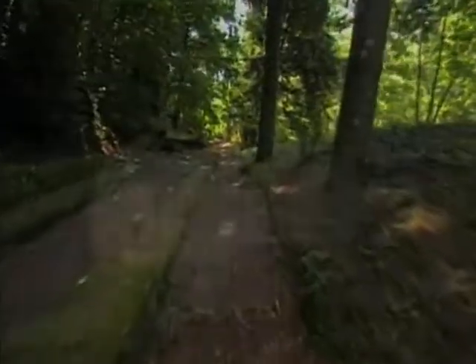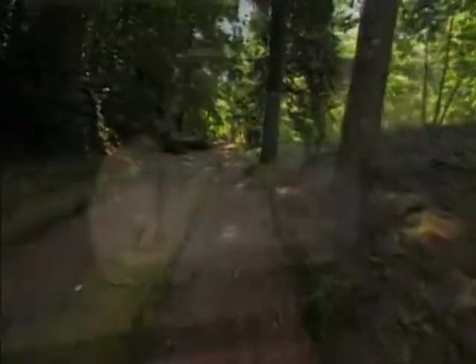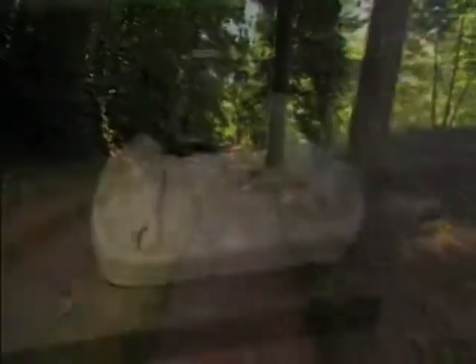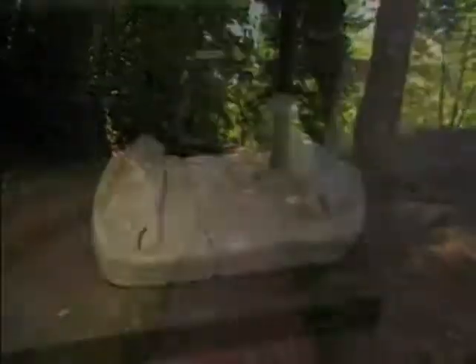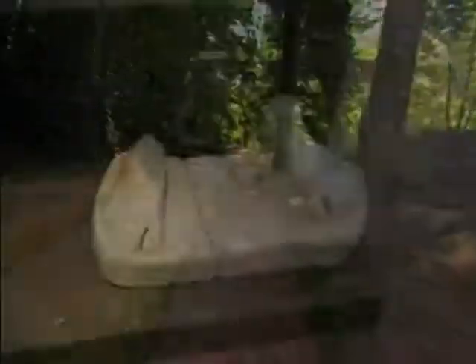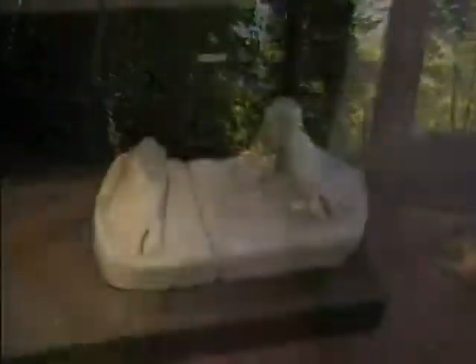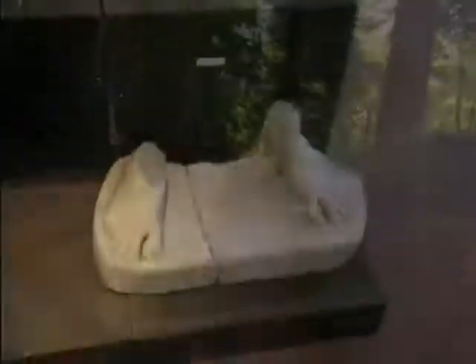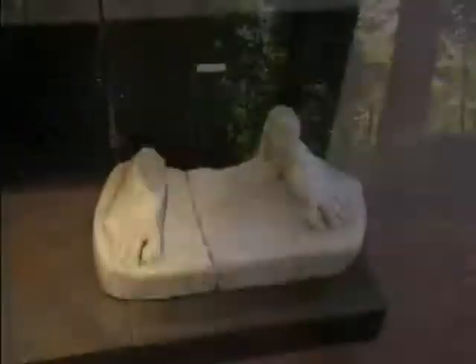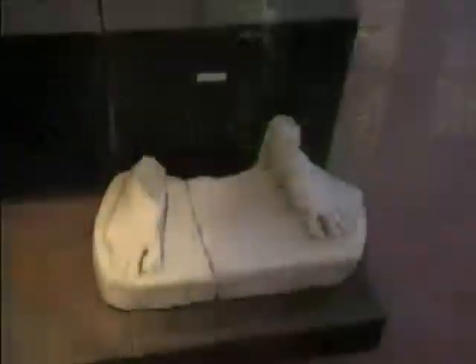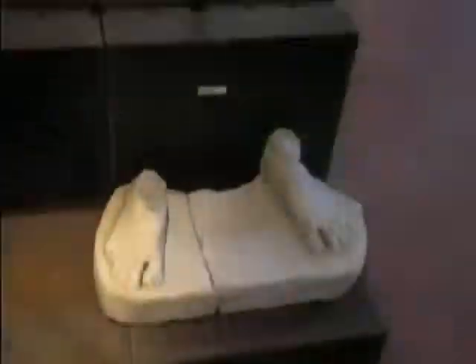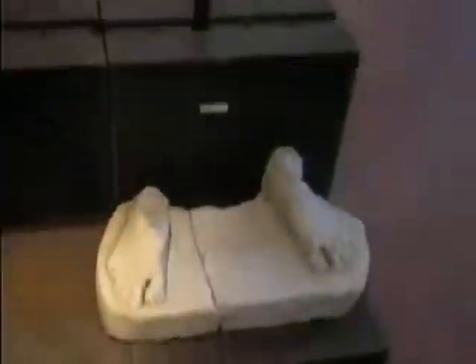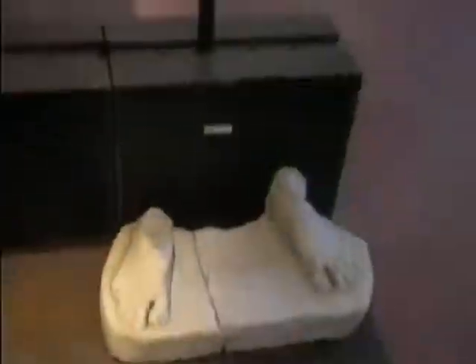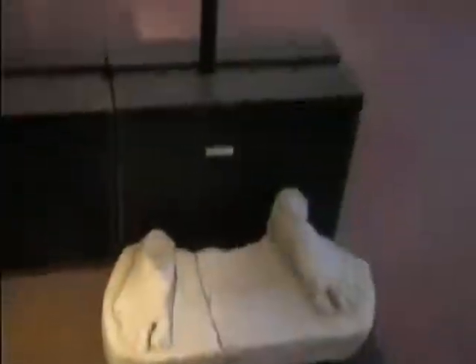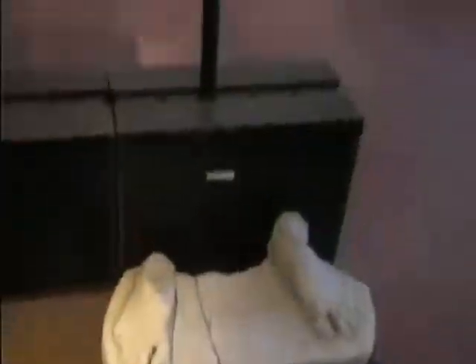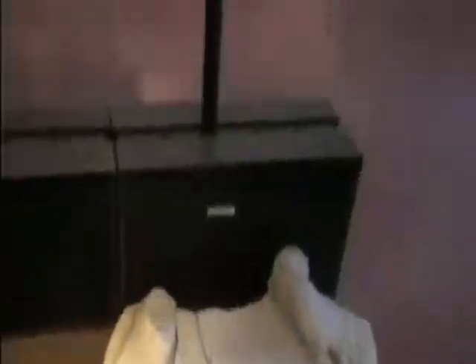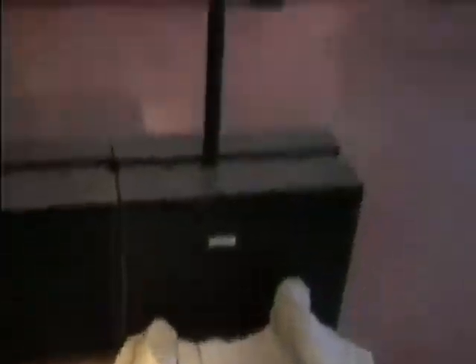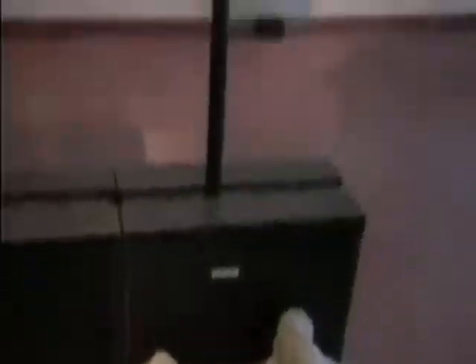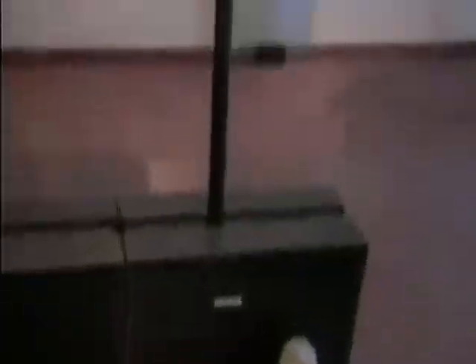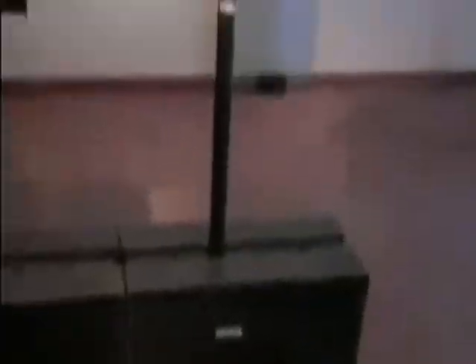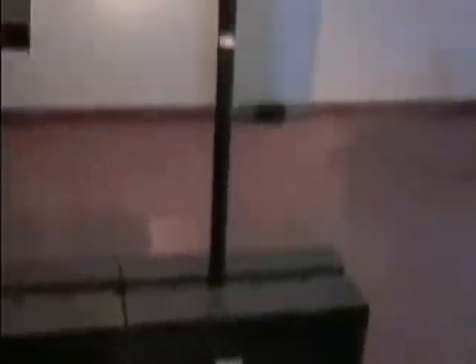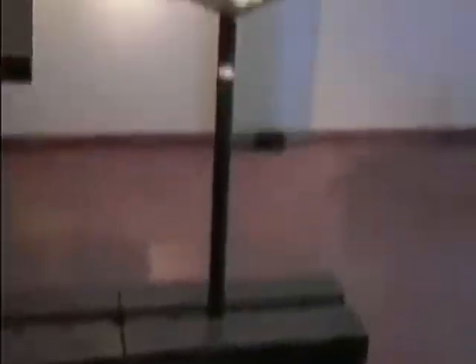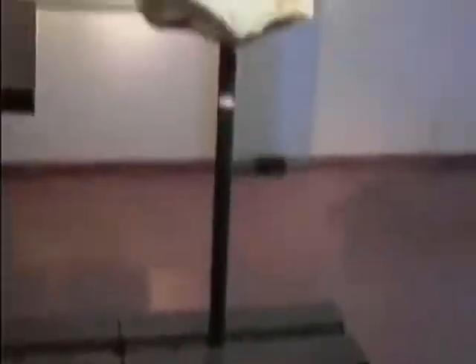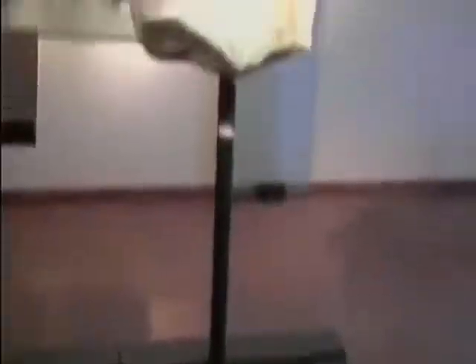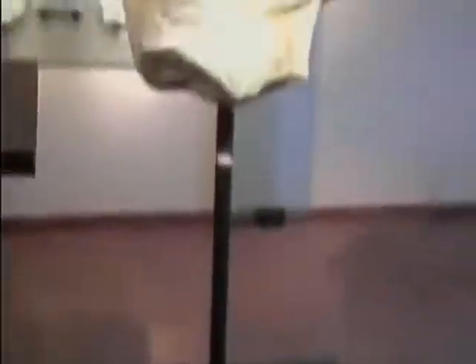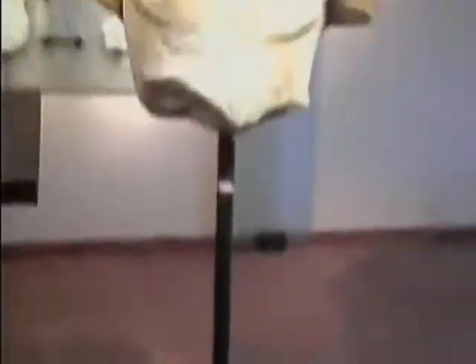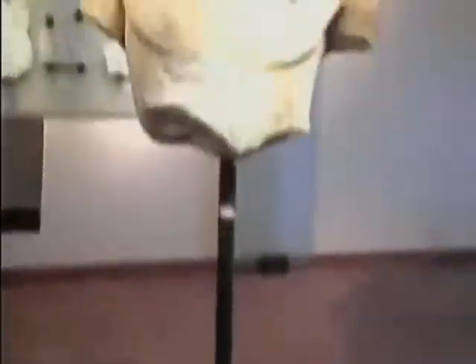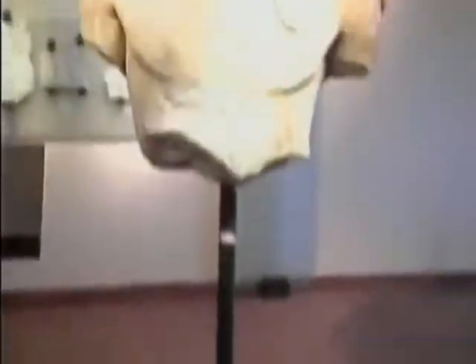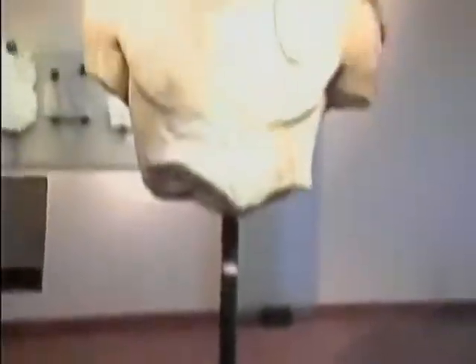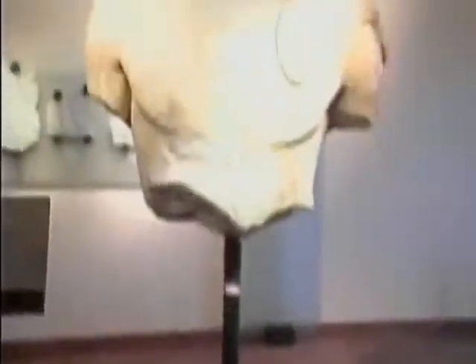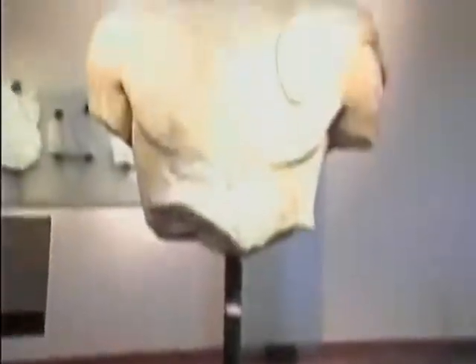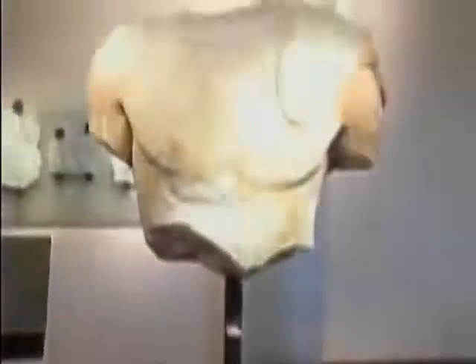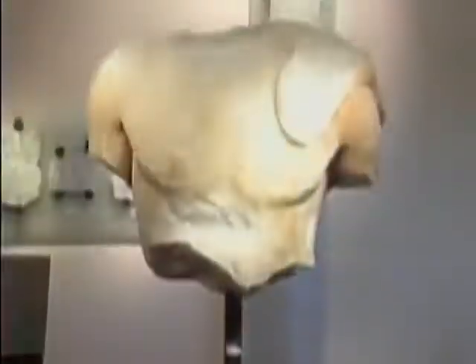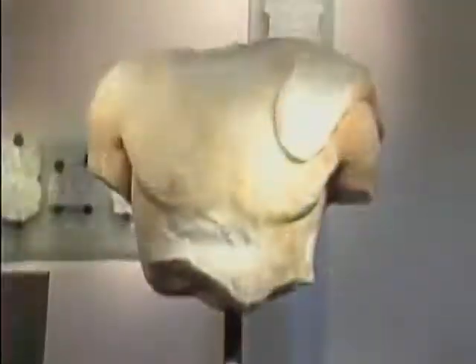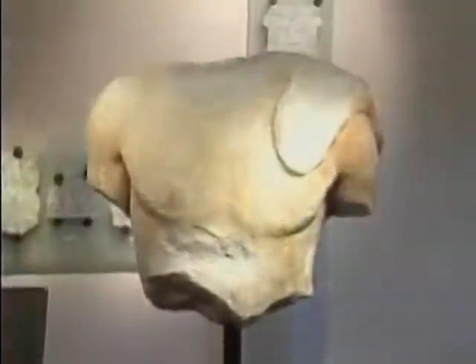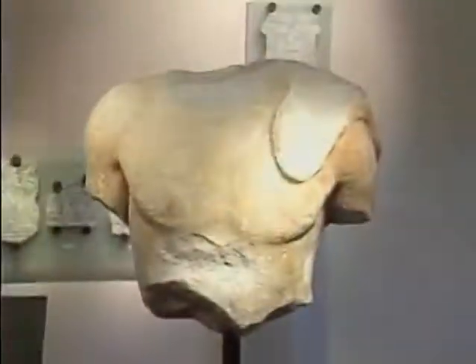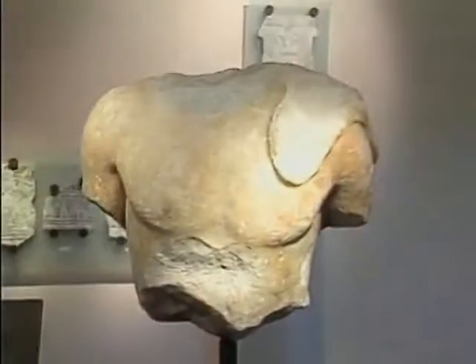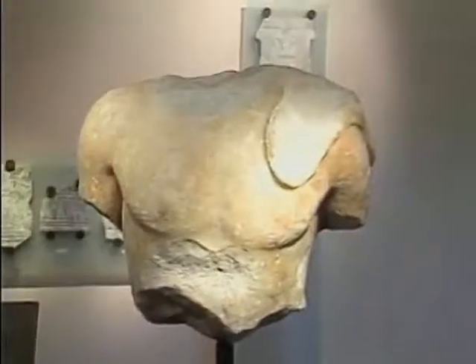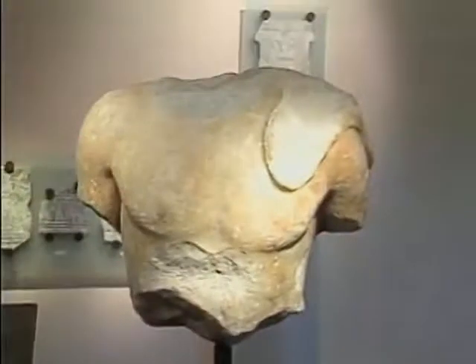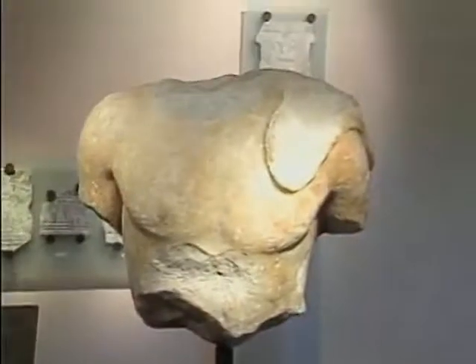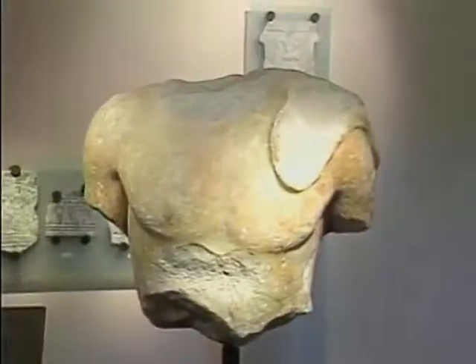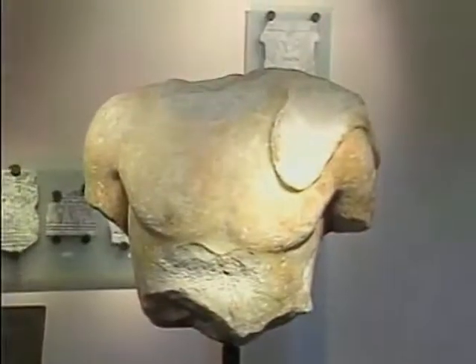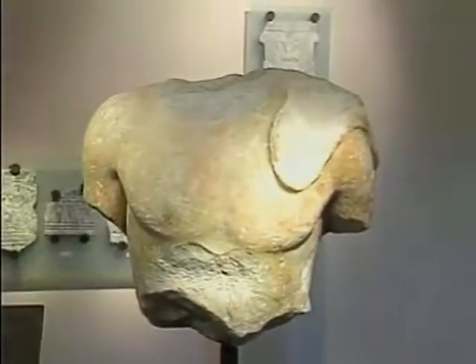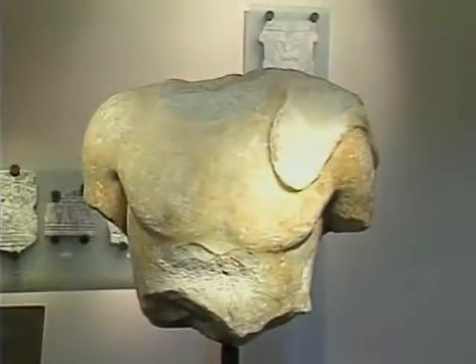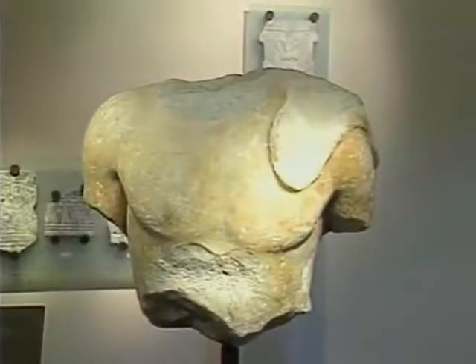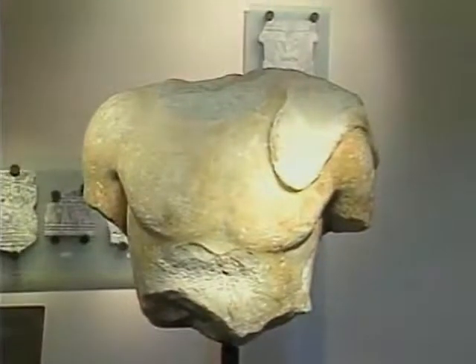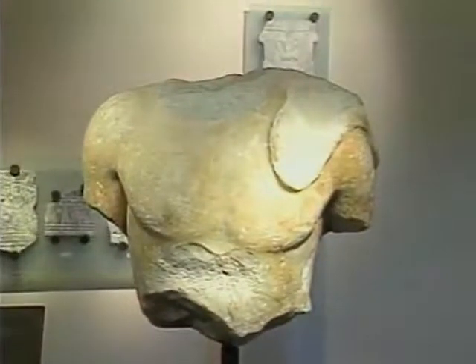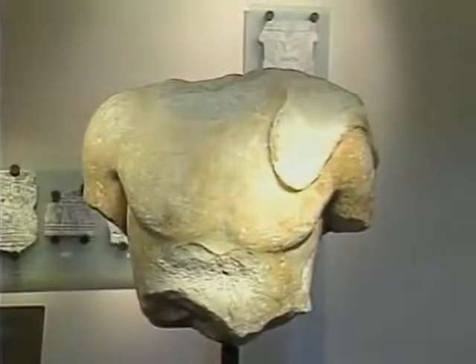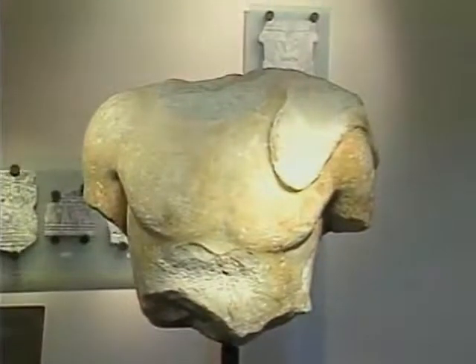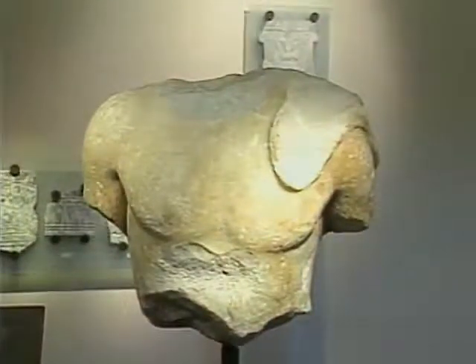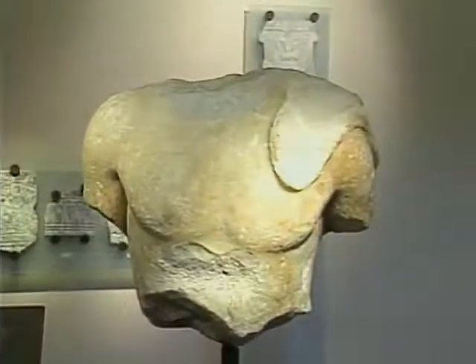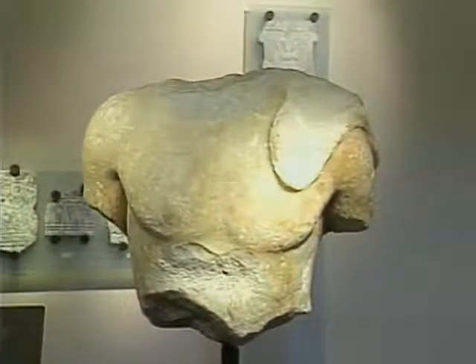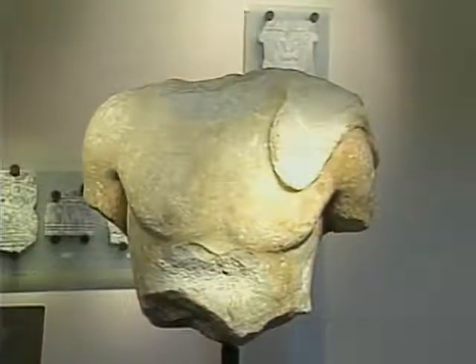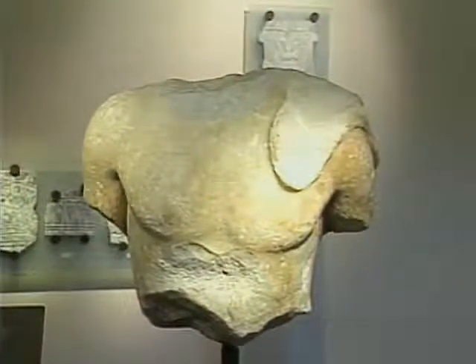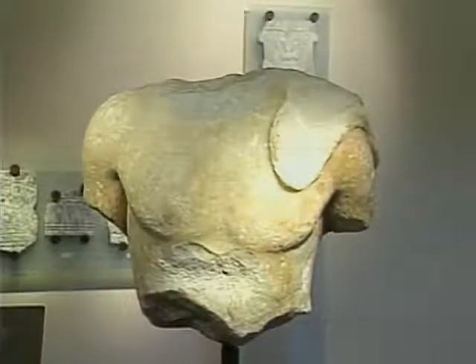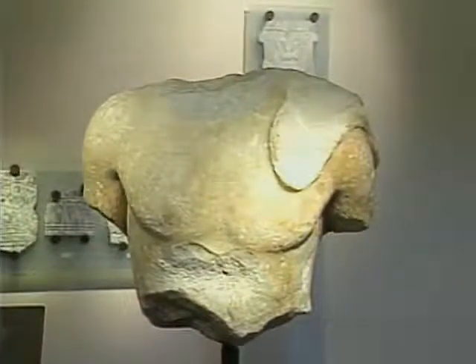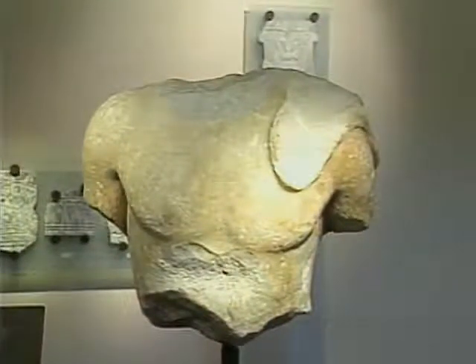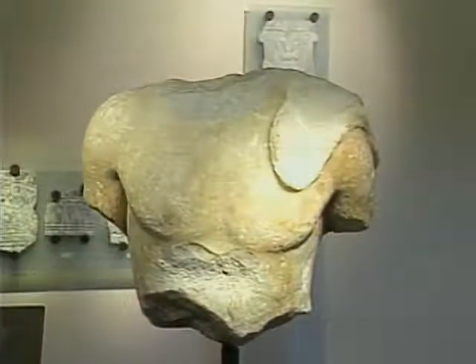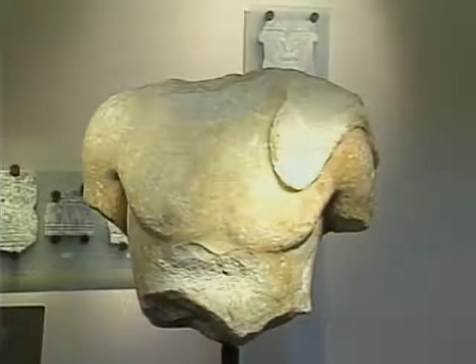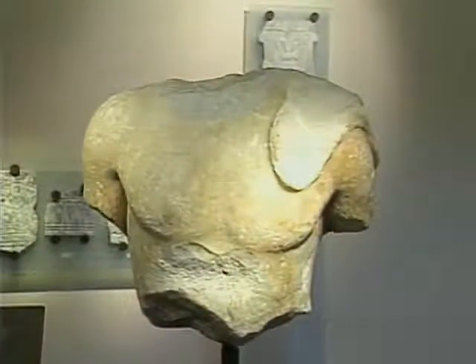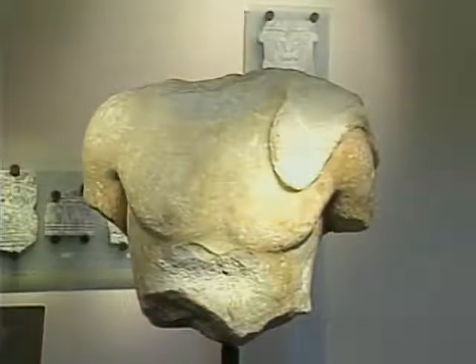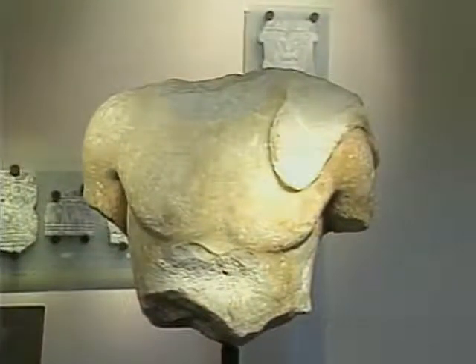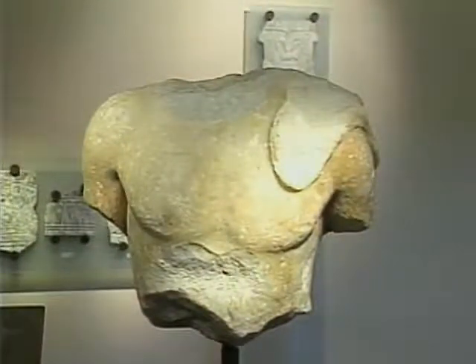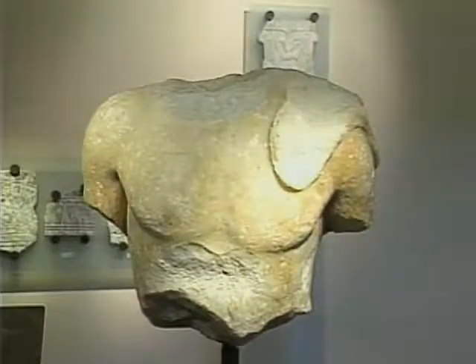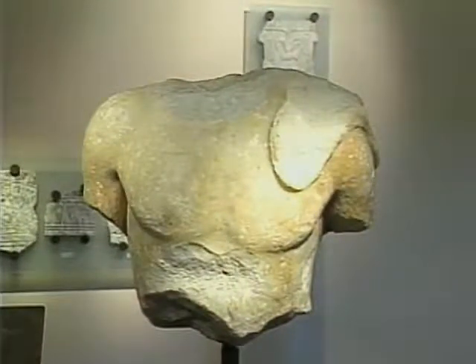We know that the colonnades and adjacent garden were adorned with sculpture, like this life-size male statue in the Villa Museum.